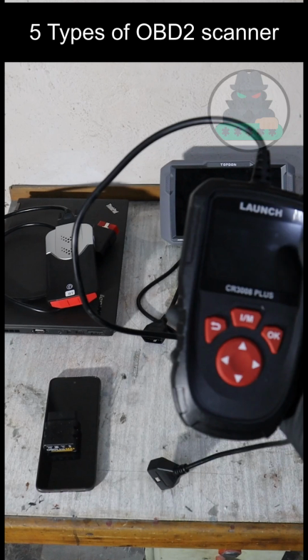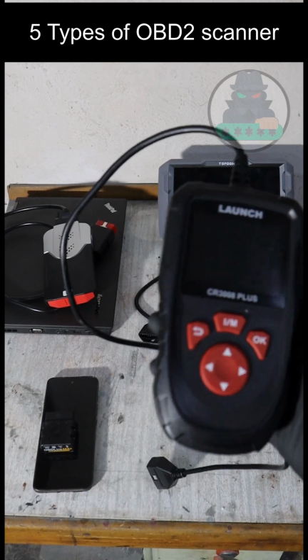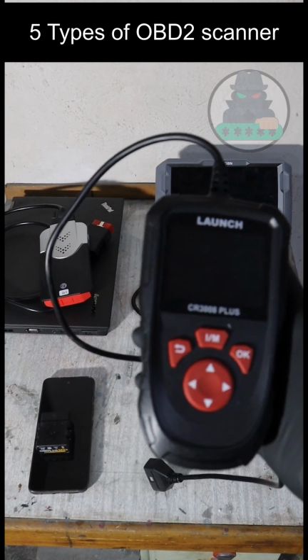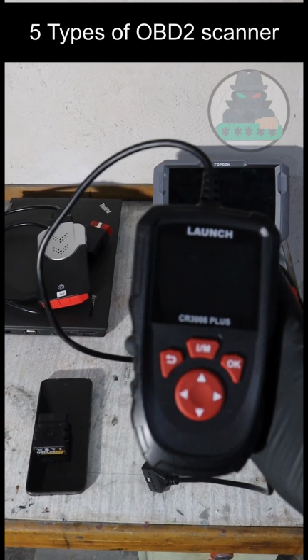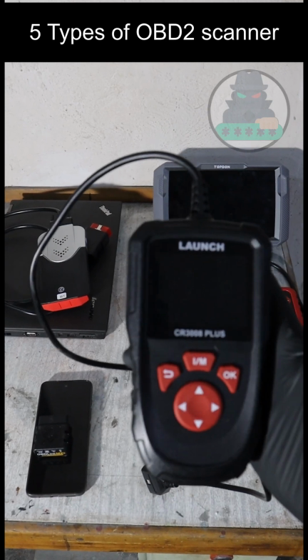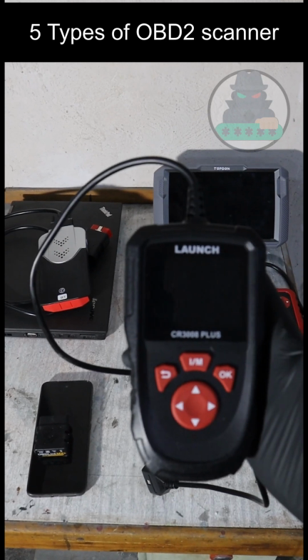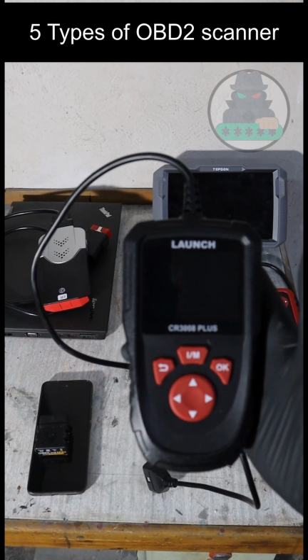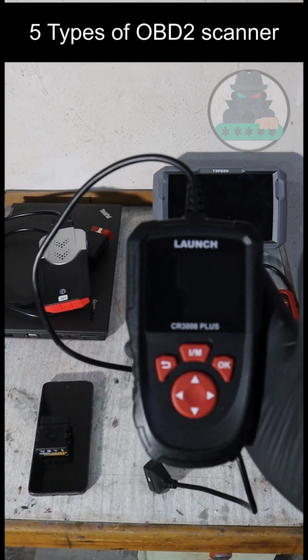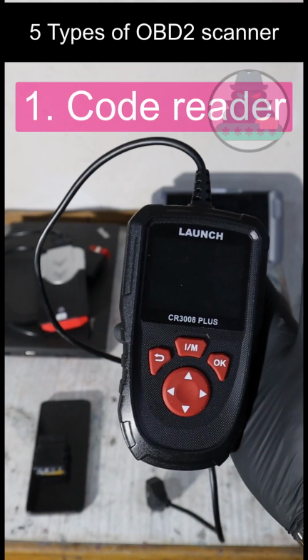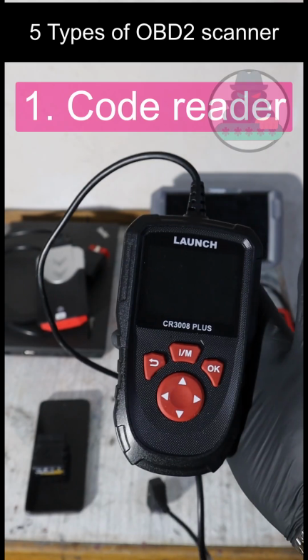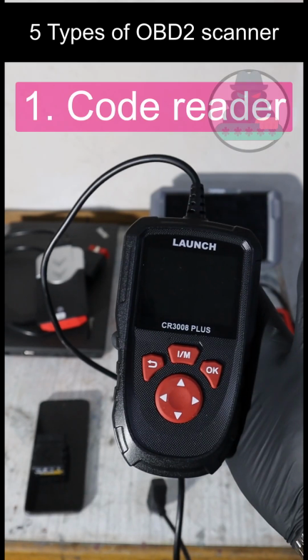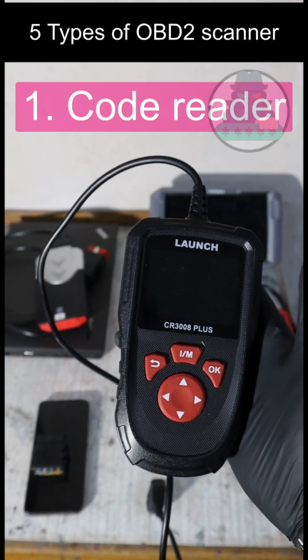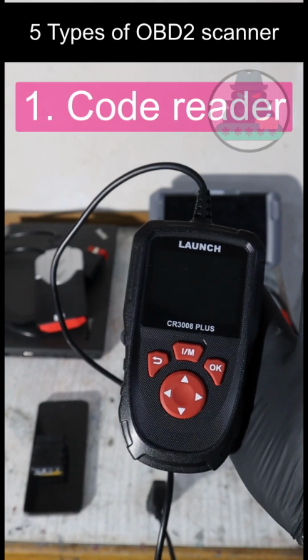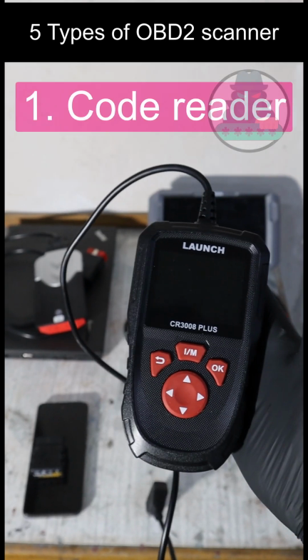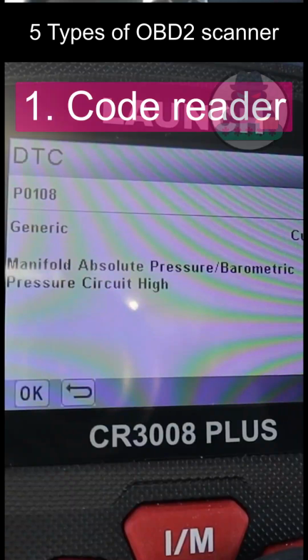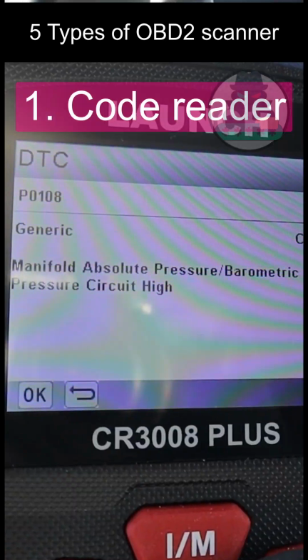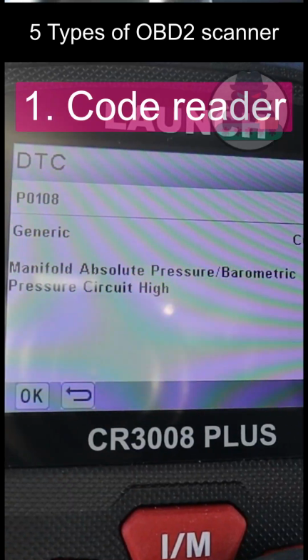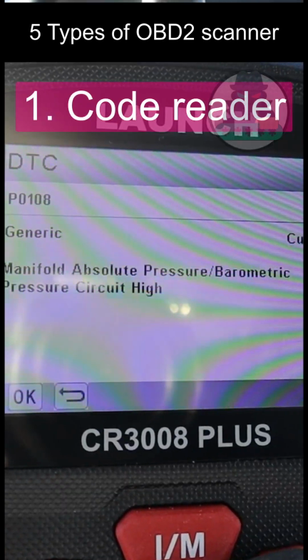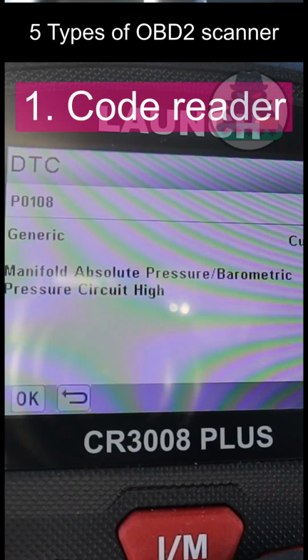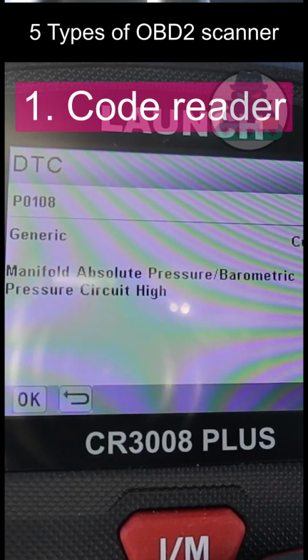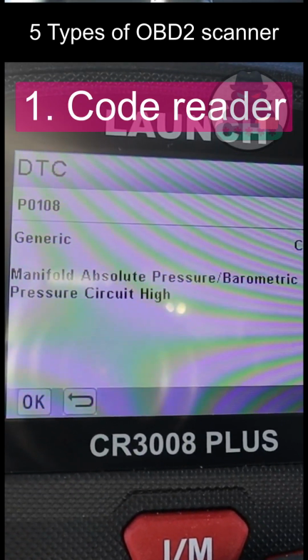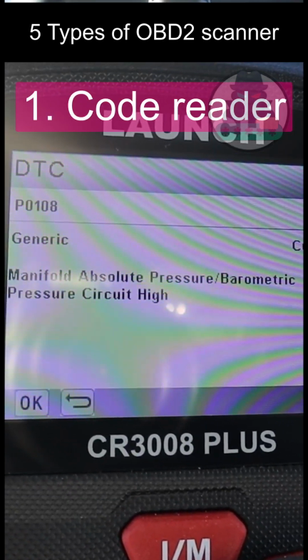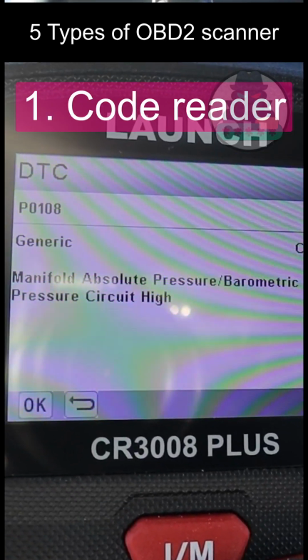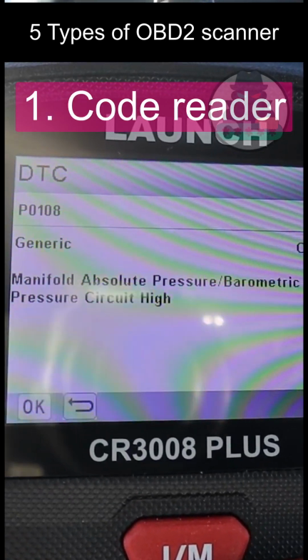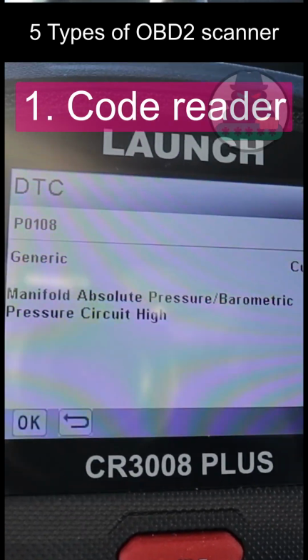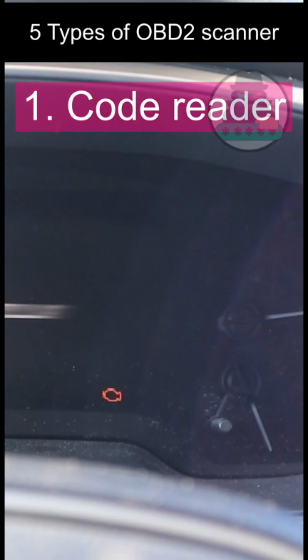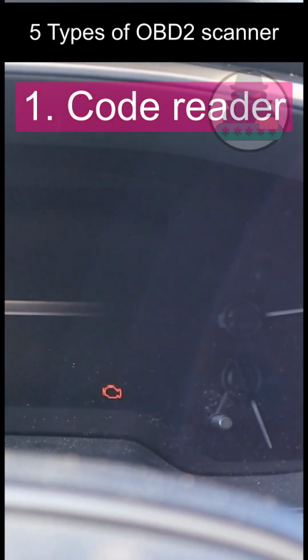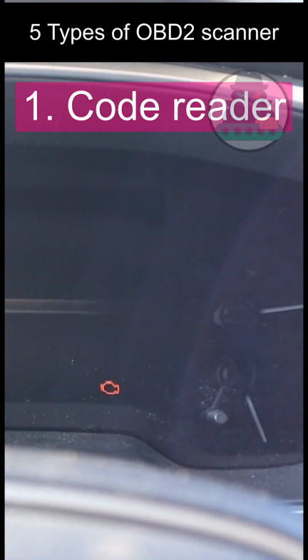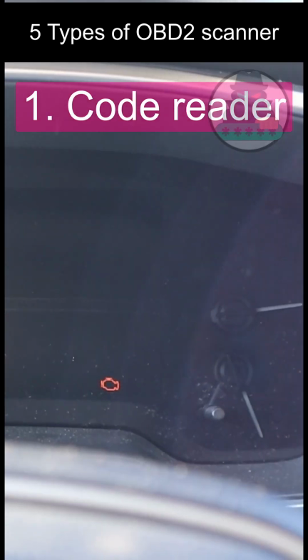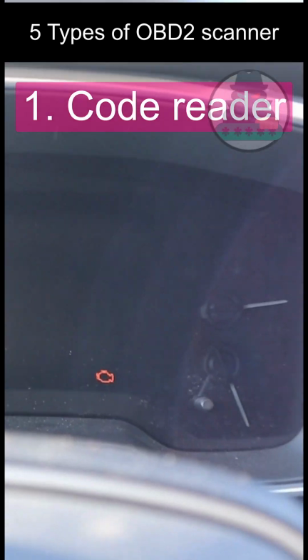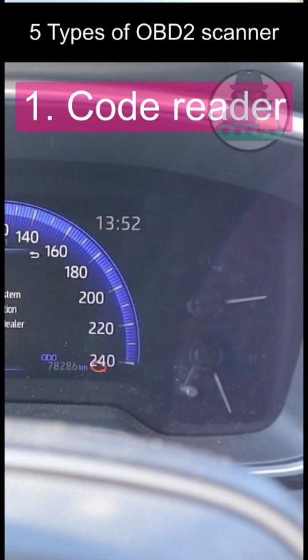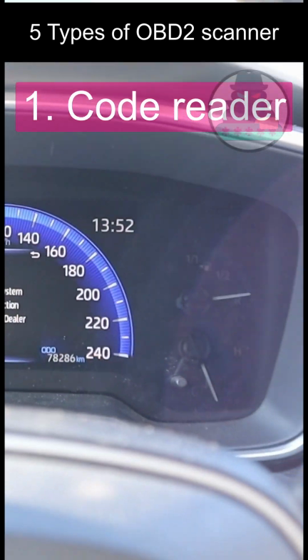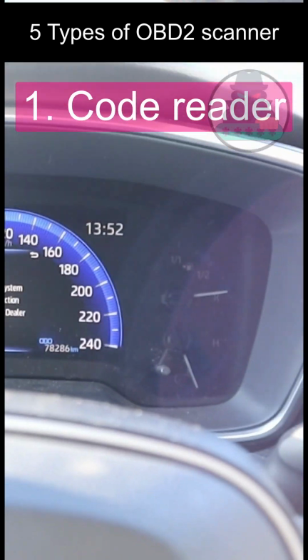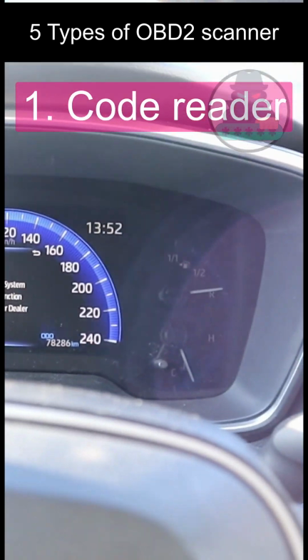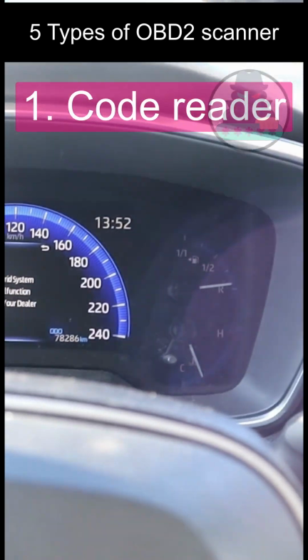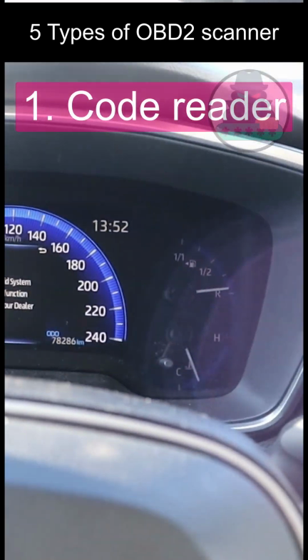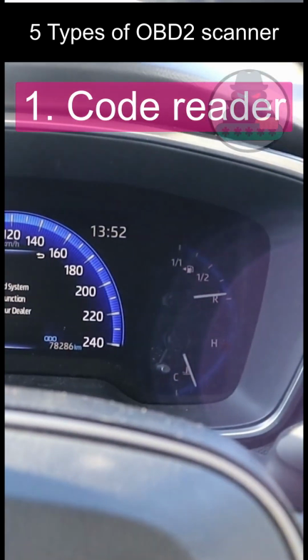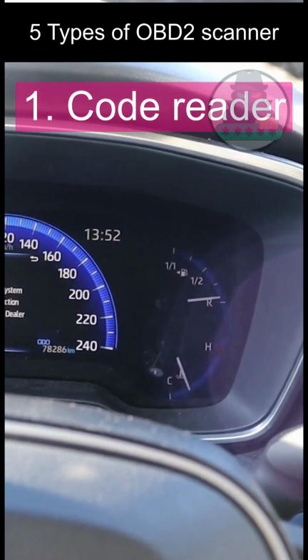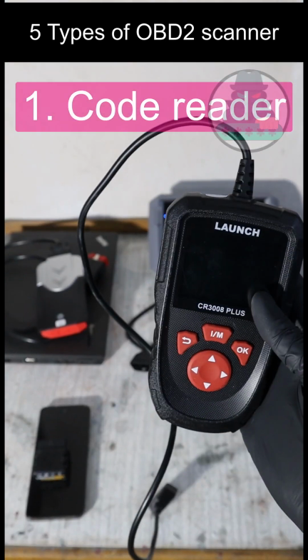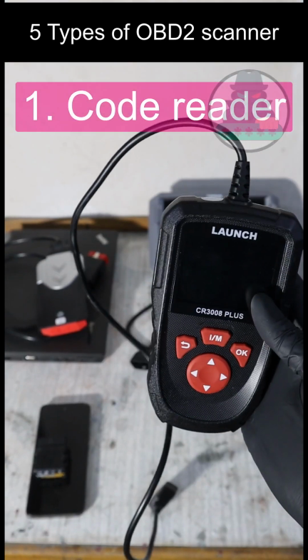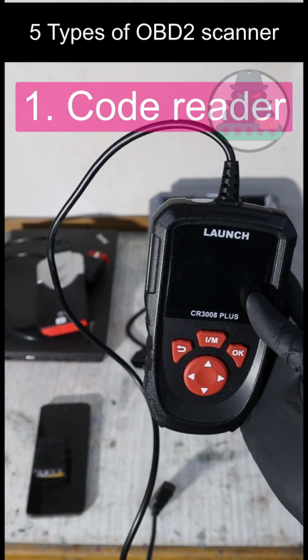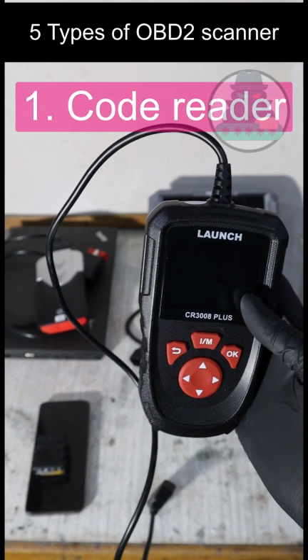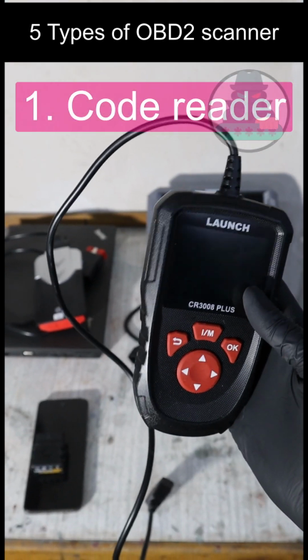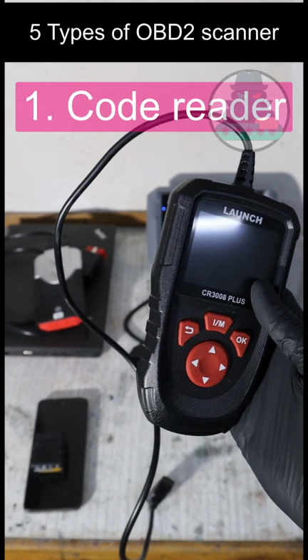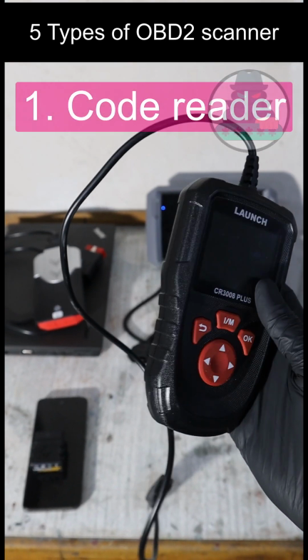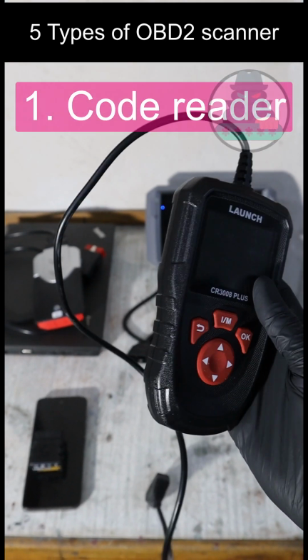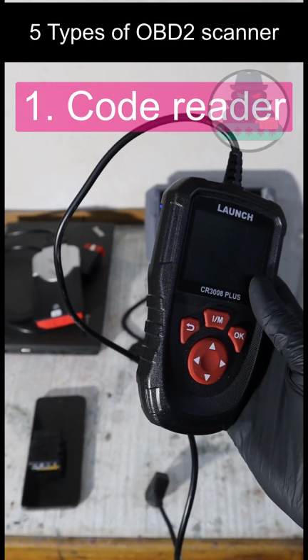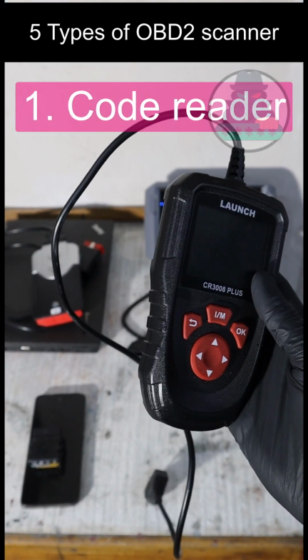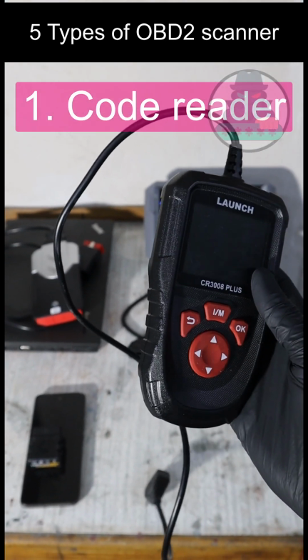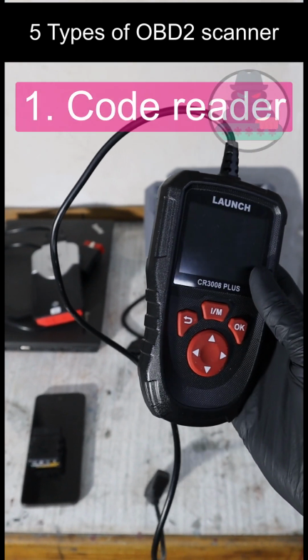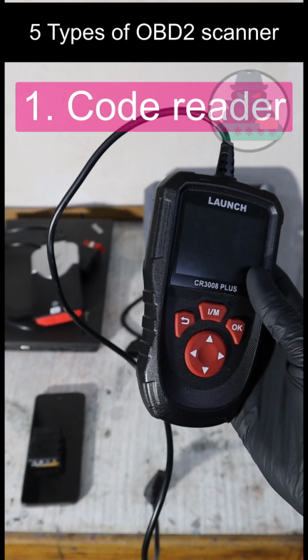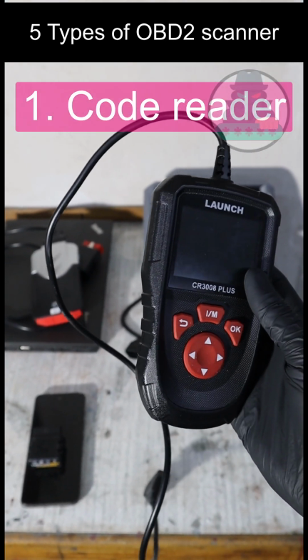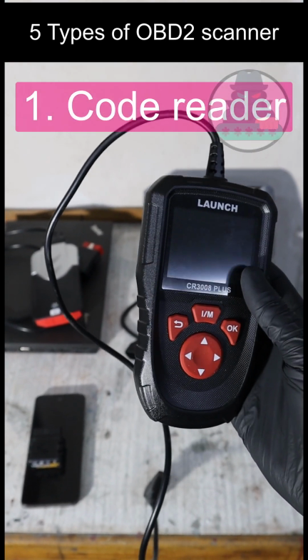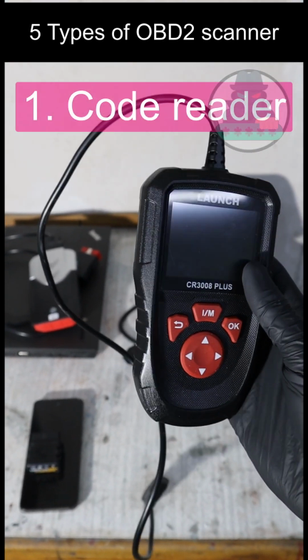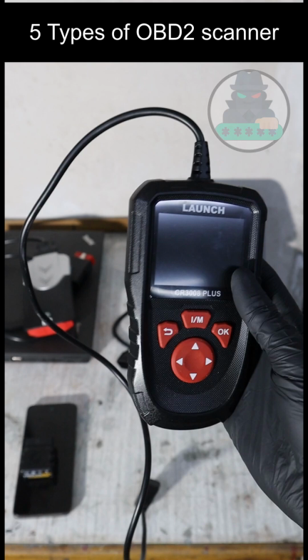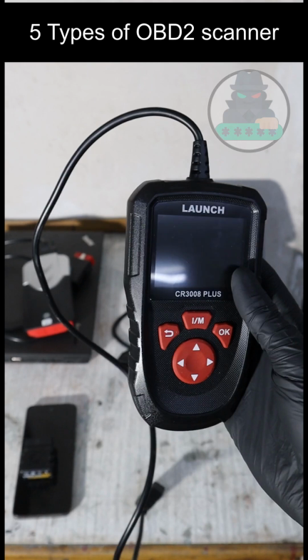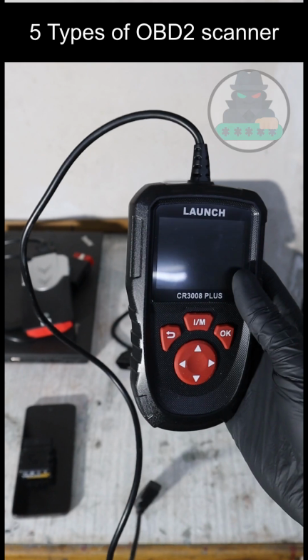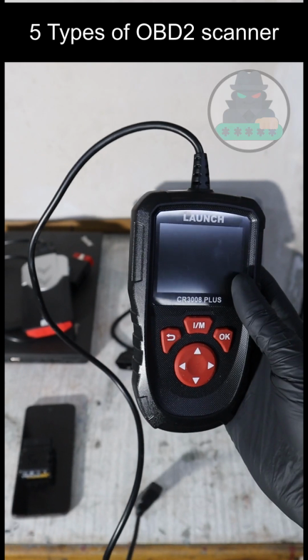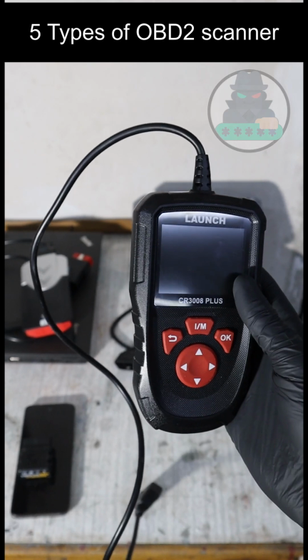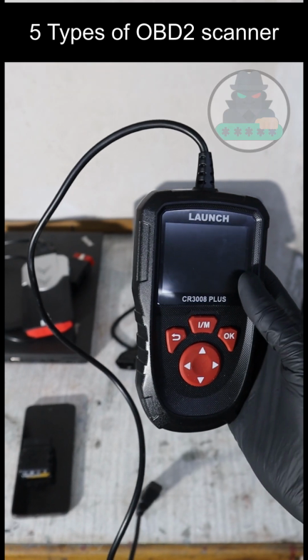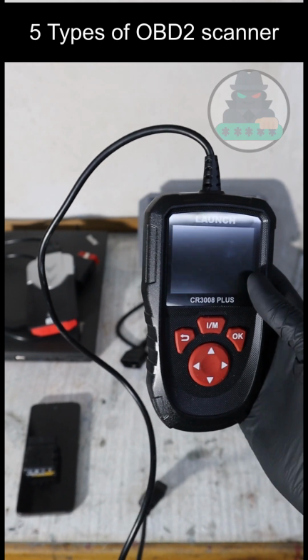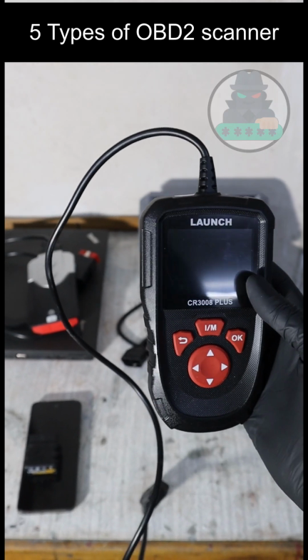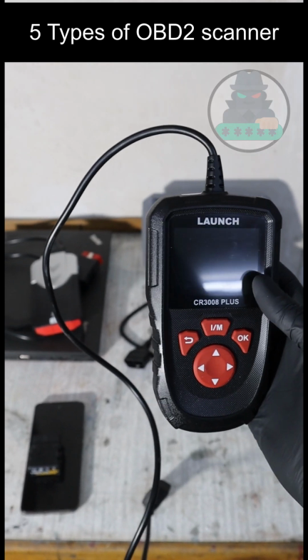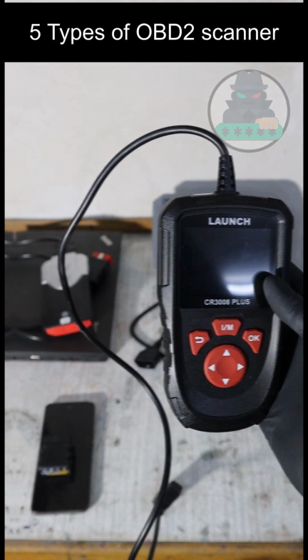An engine code reader can scan your engine for fault codes, erase your check engine light, and let you read some more data, but just from the engine.